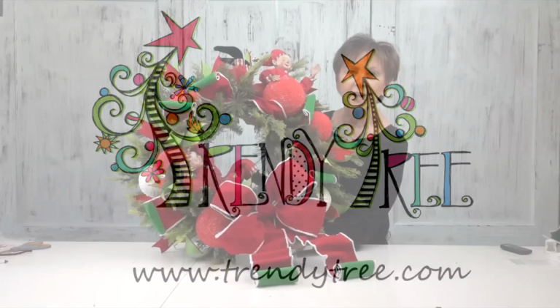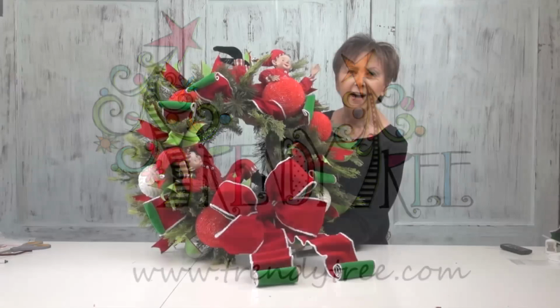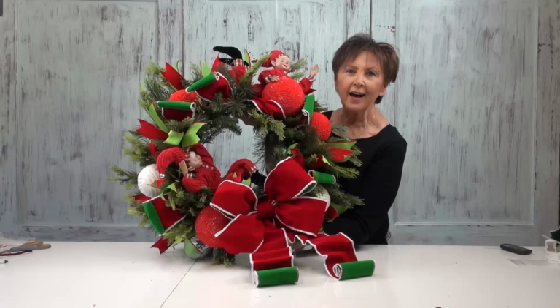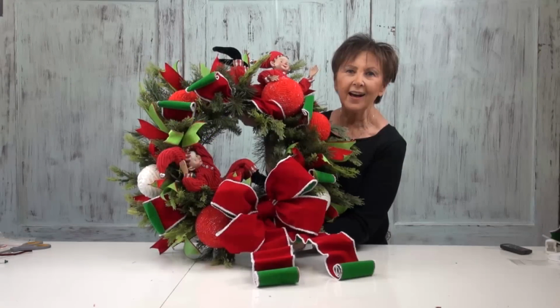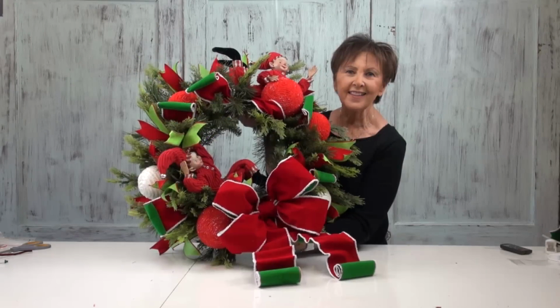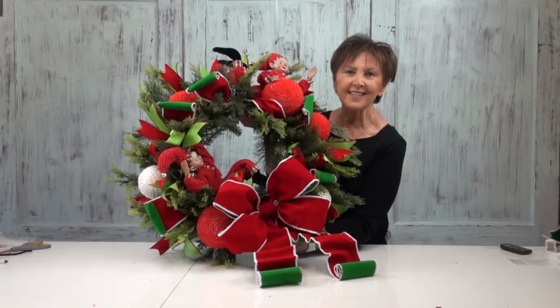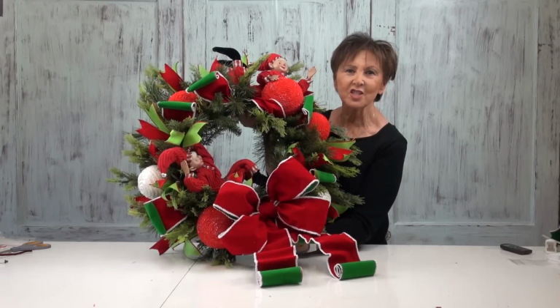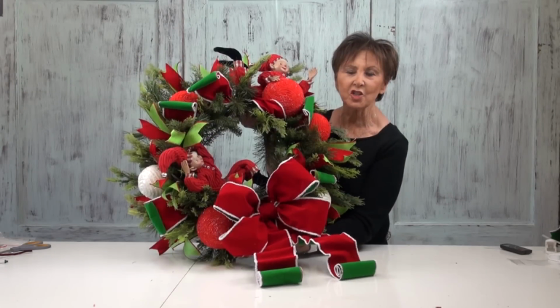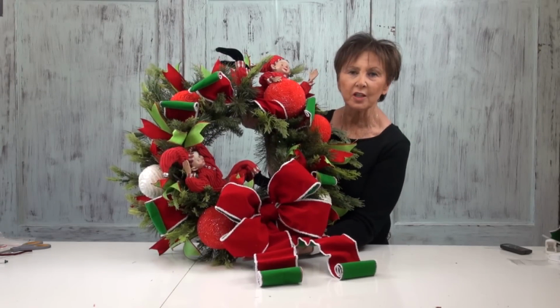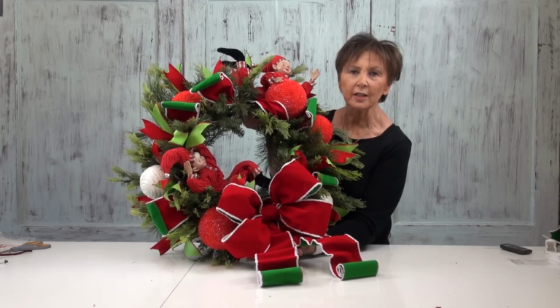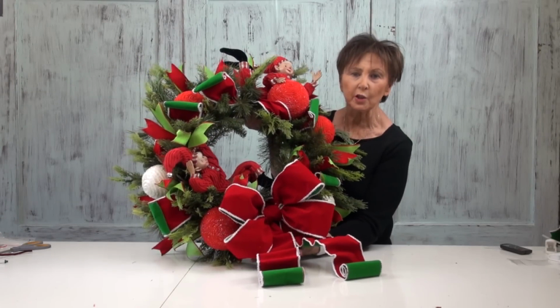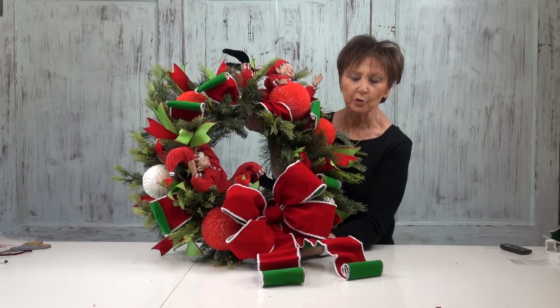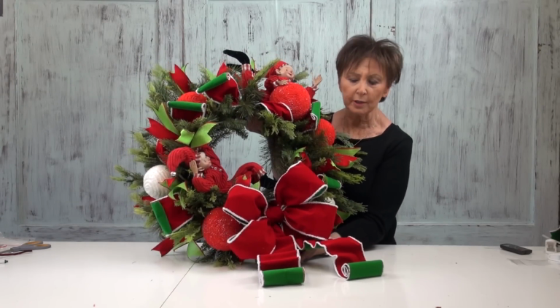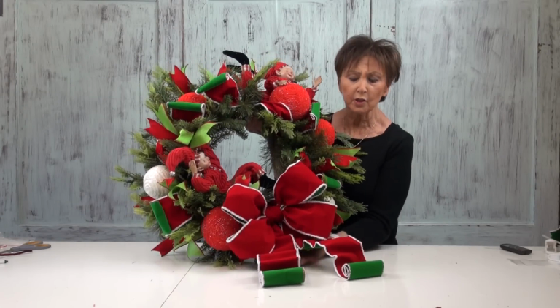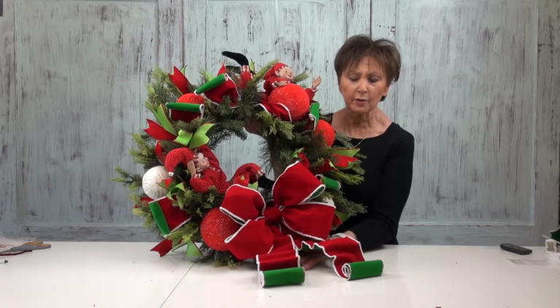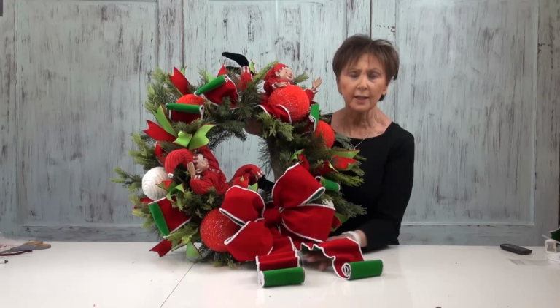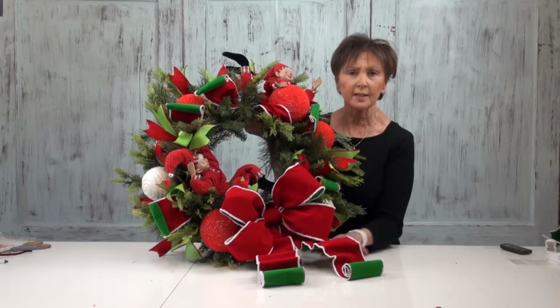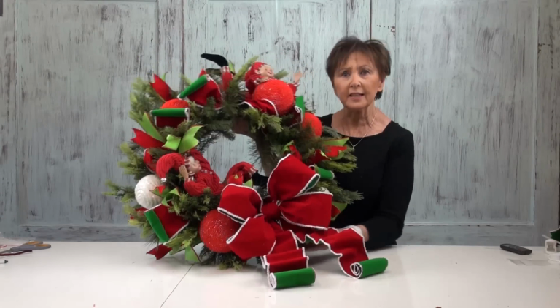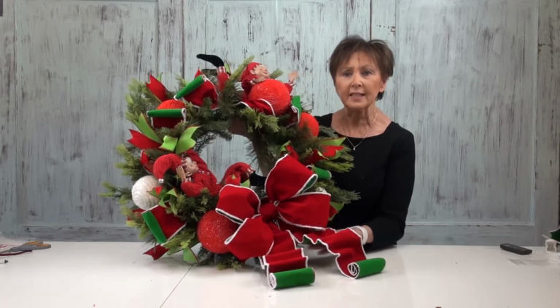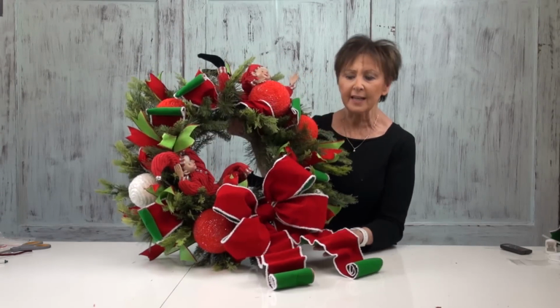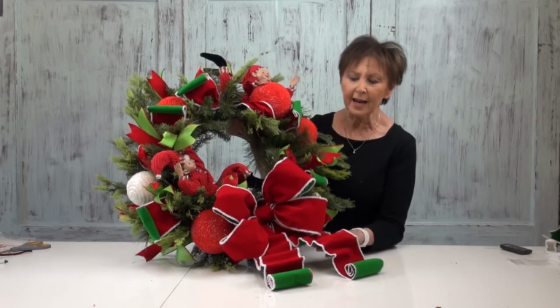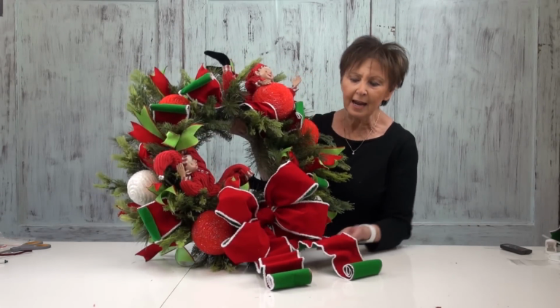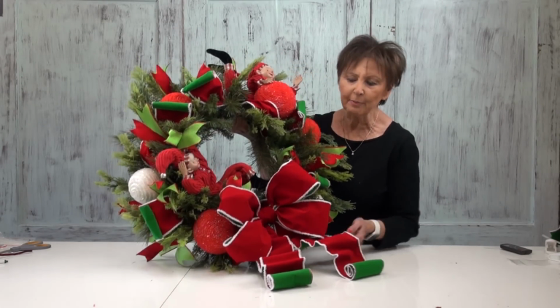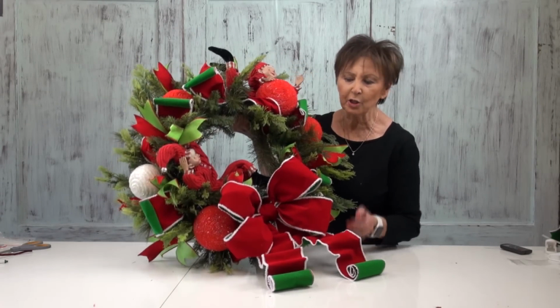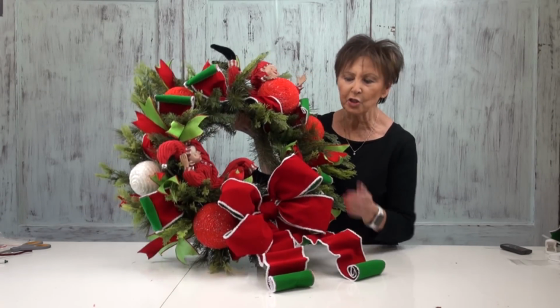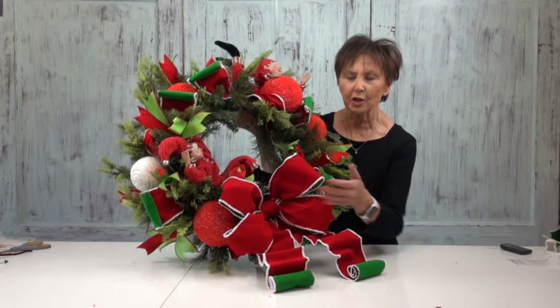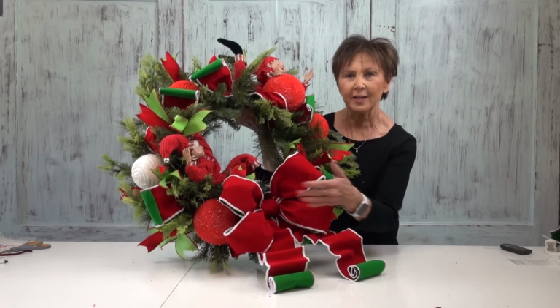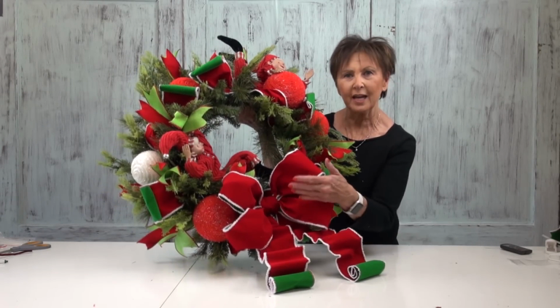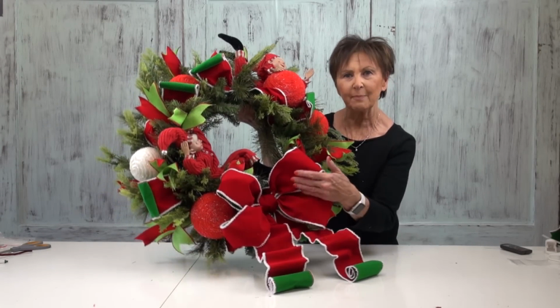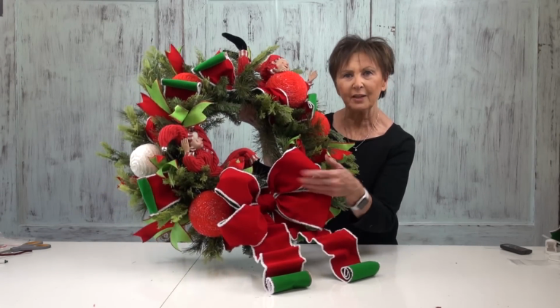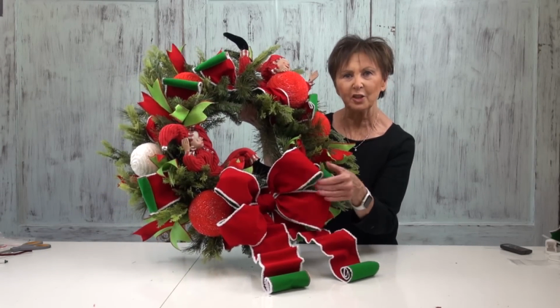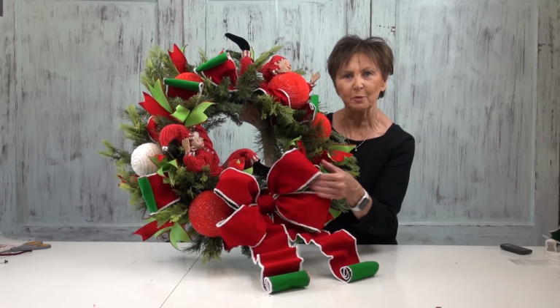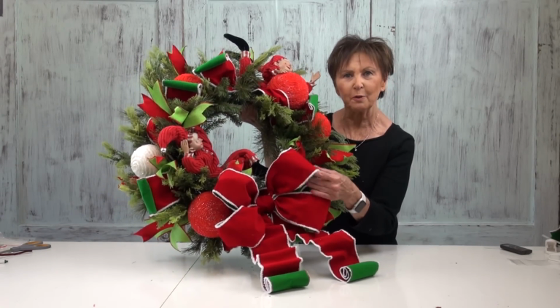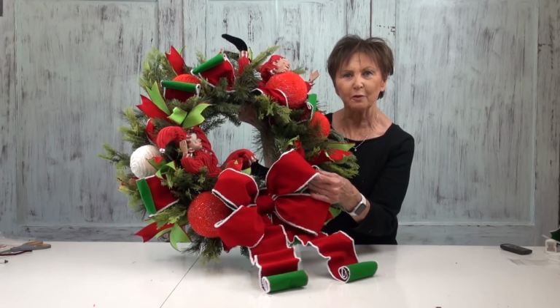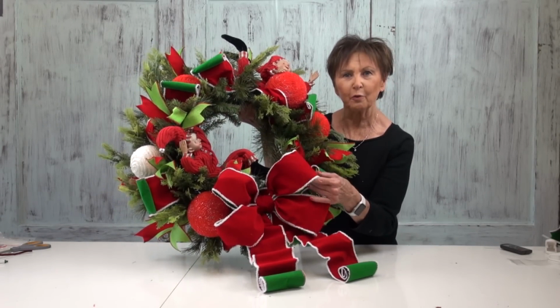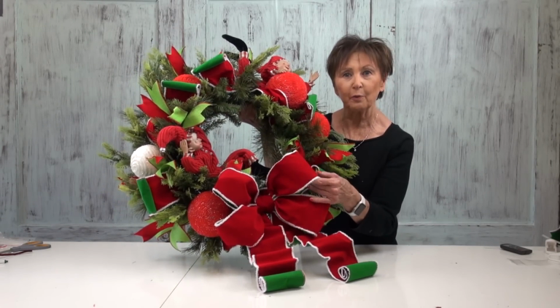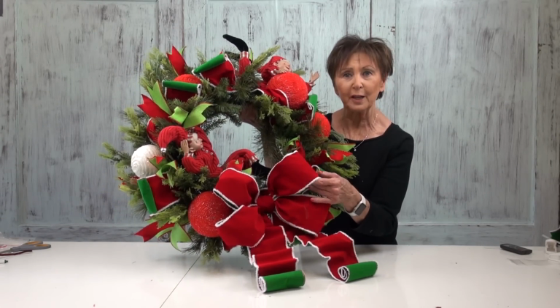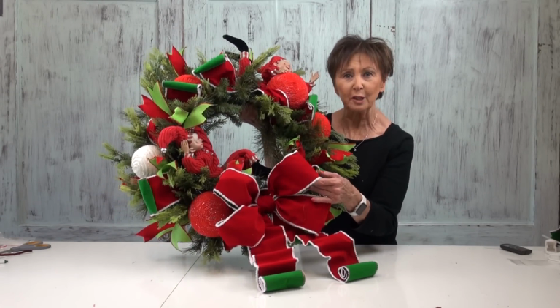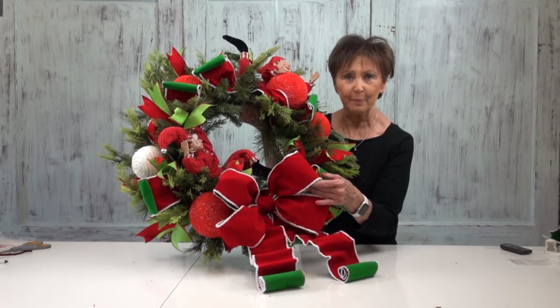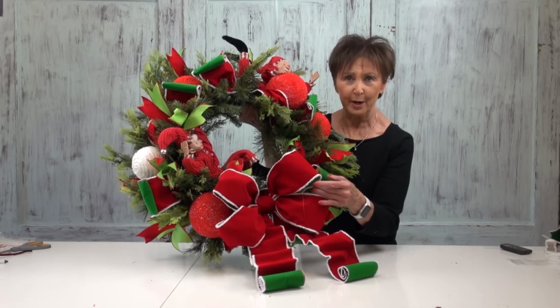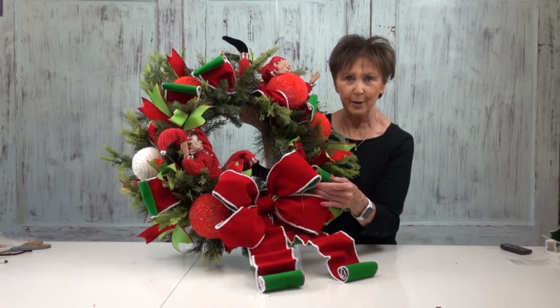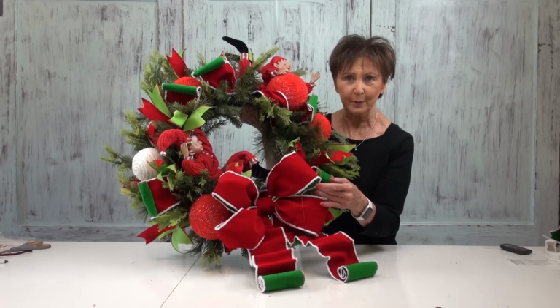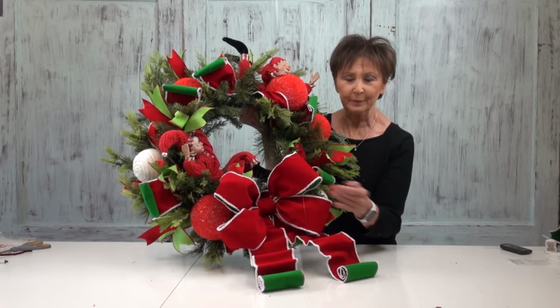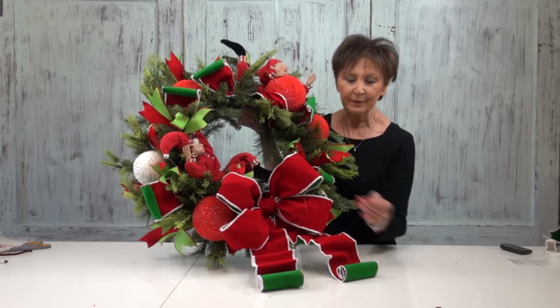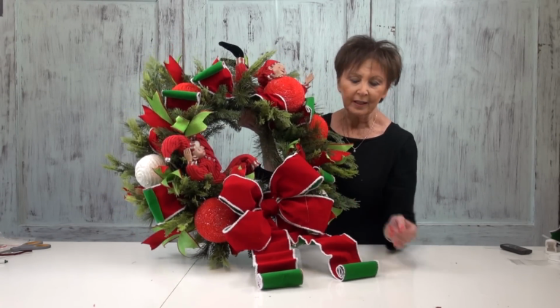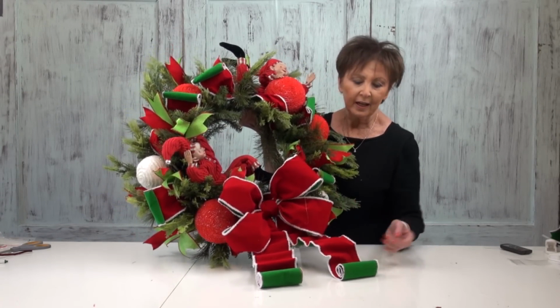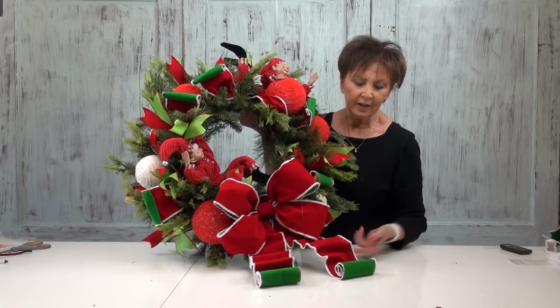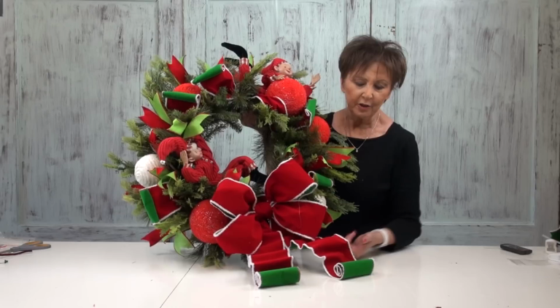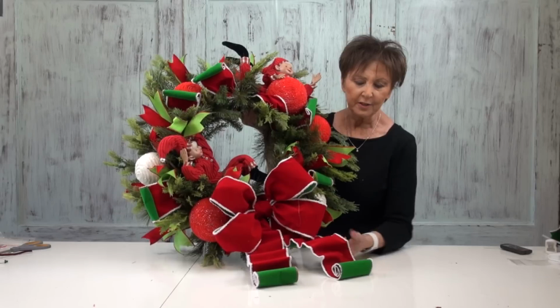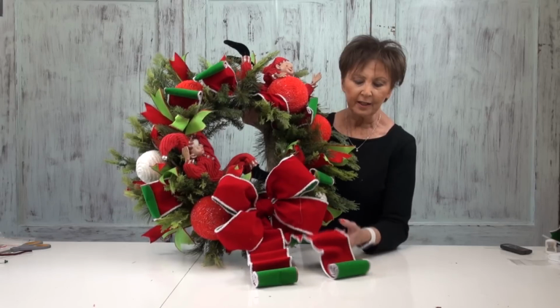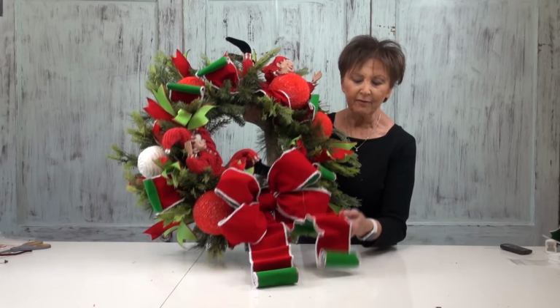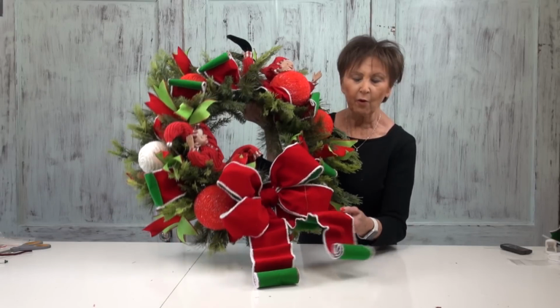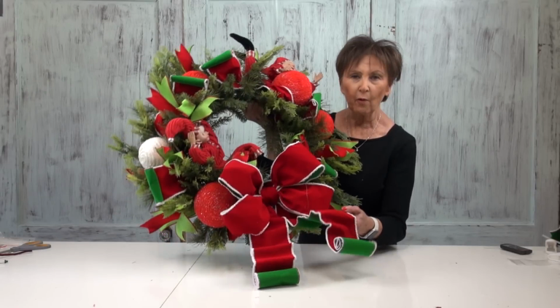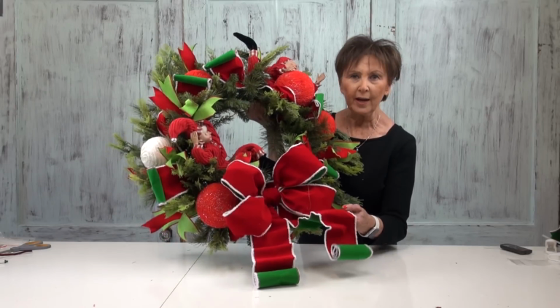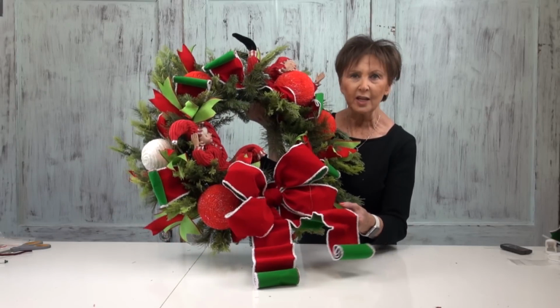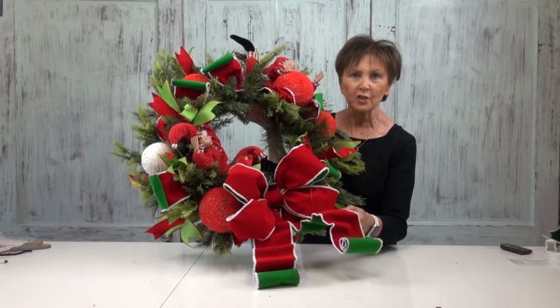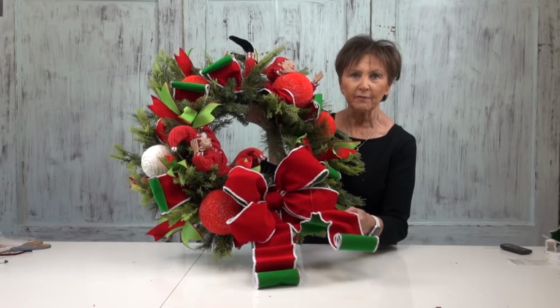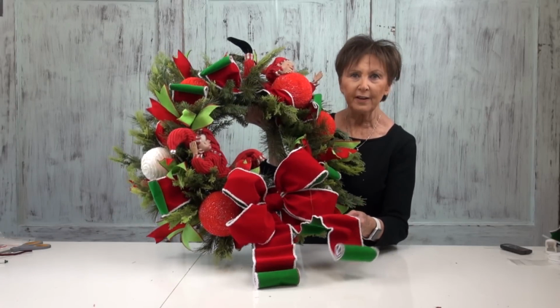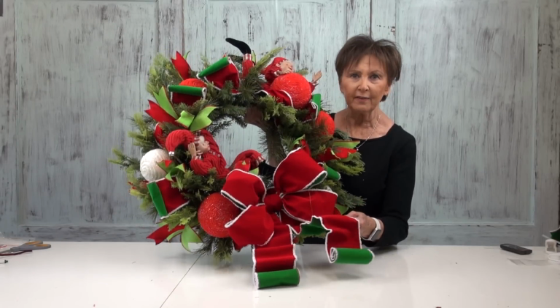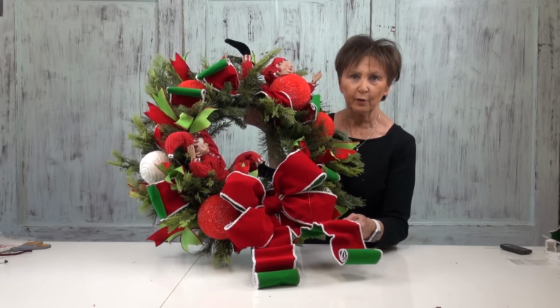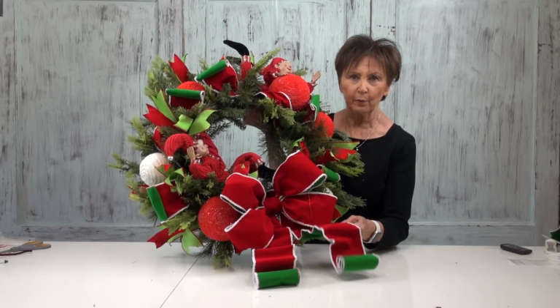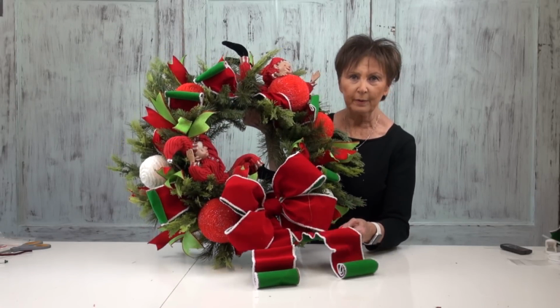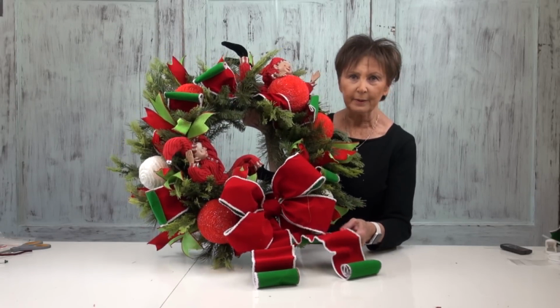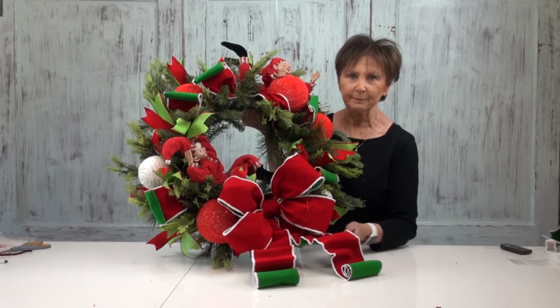Hi, this is Jeannie at TriniTree, and today I'm going to show you how to make this beautiful wreath bow using a four inch velvet ribbon.